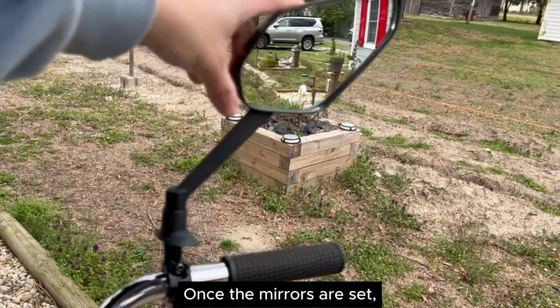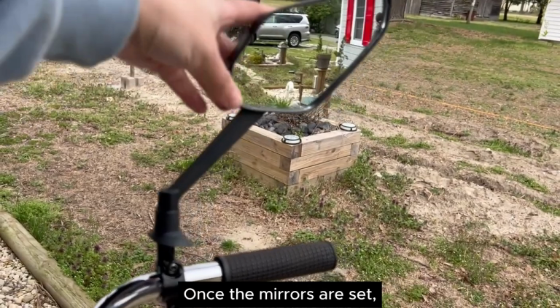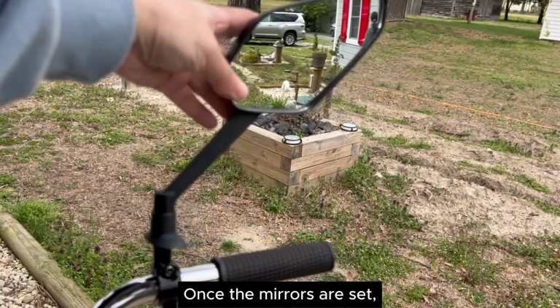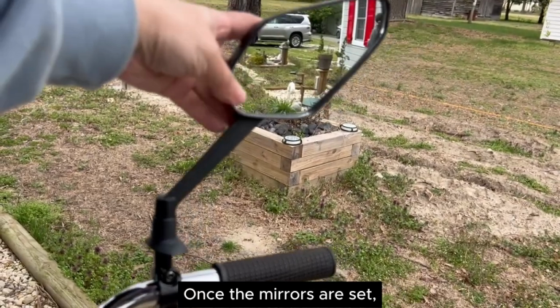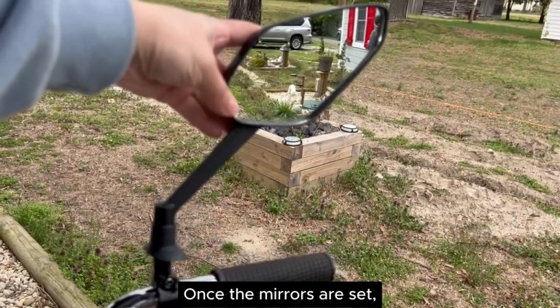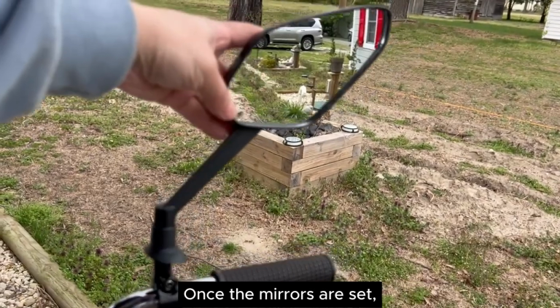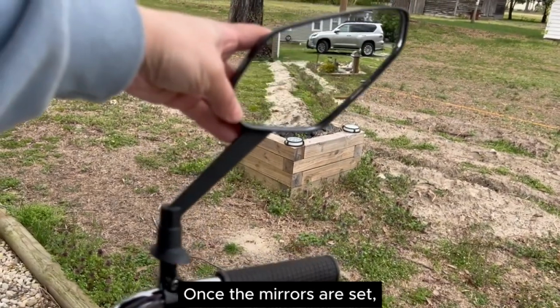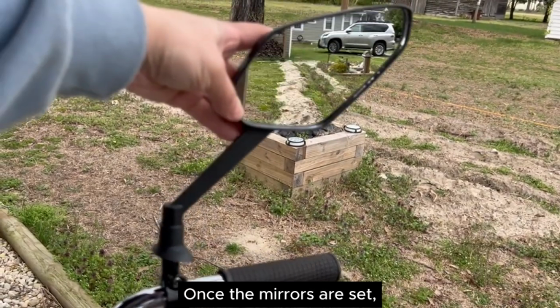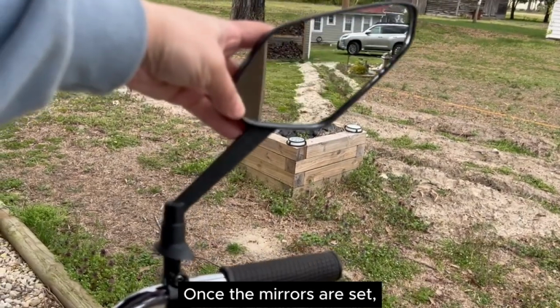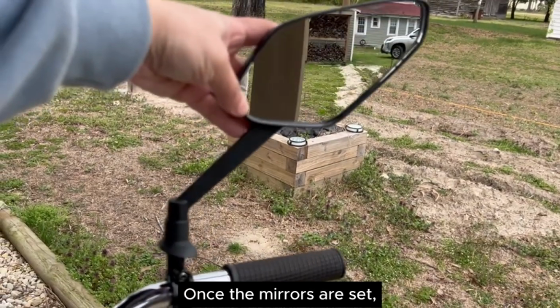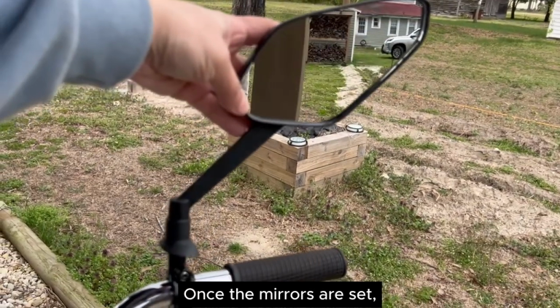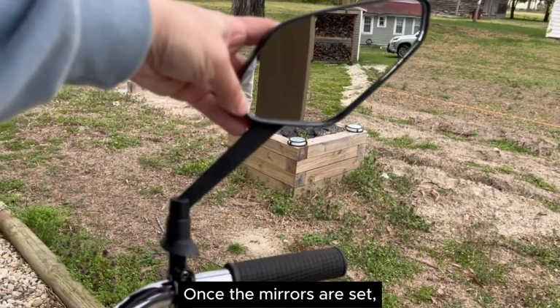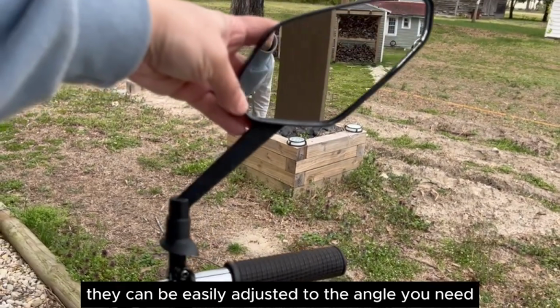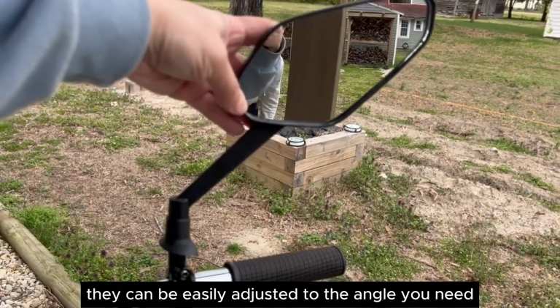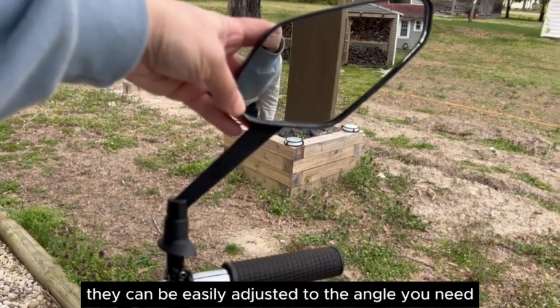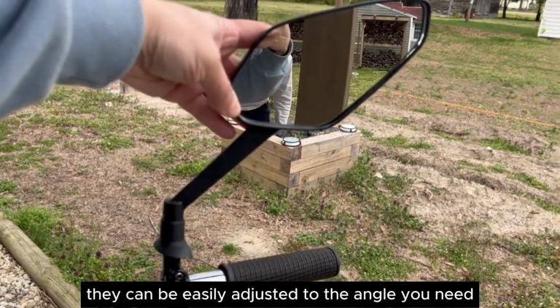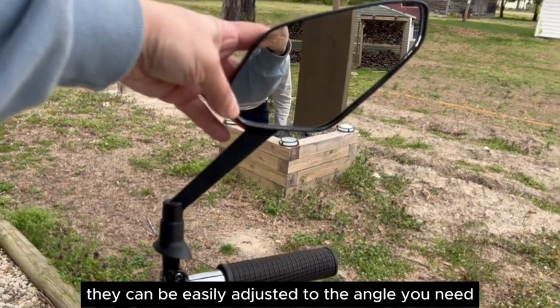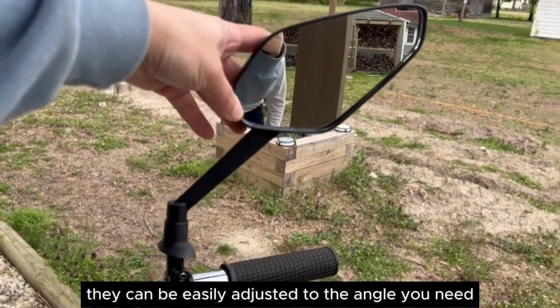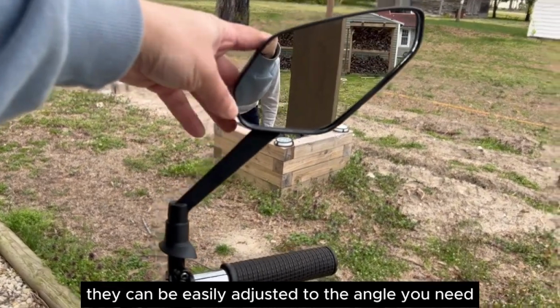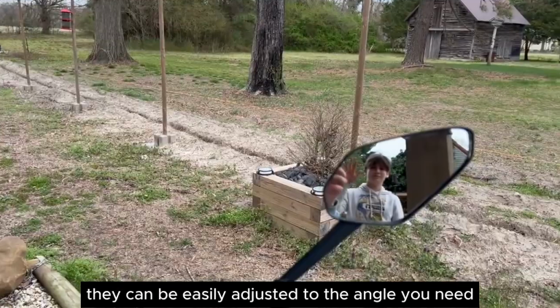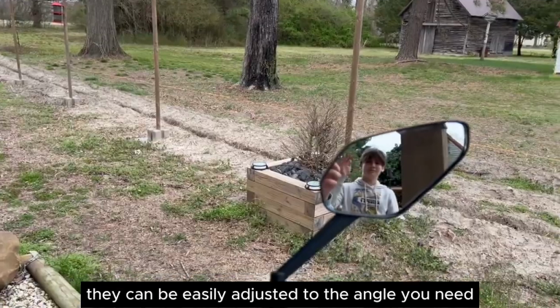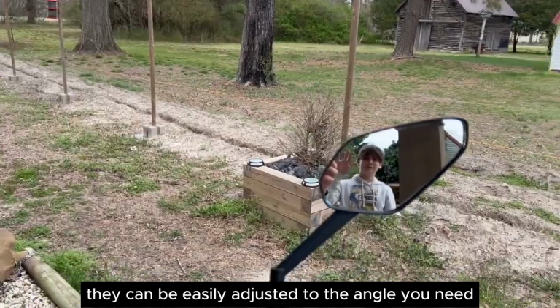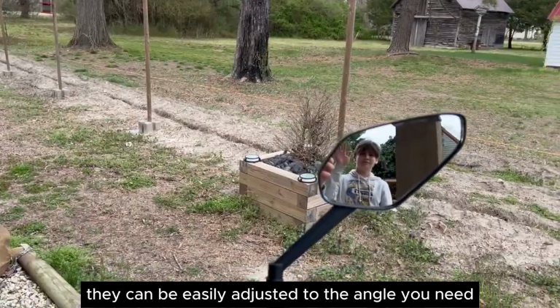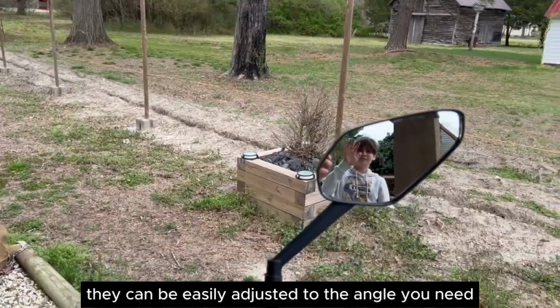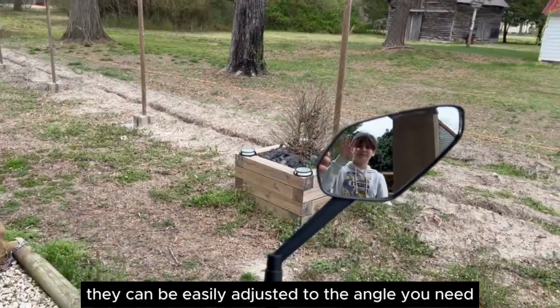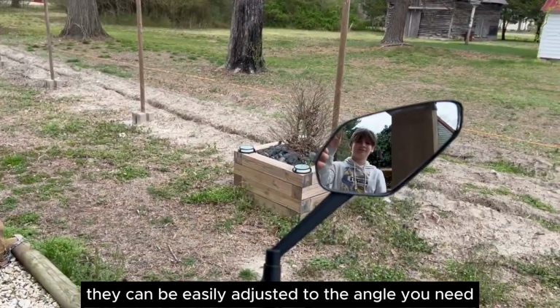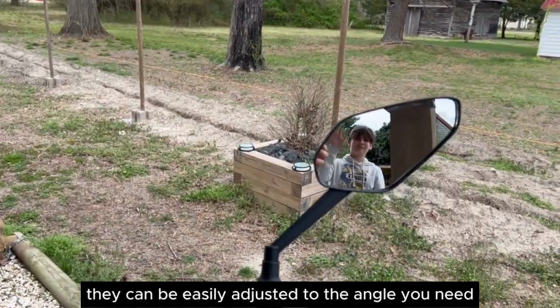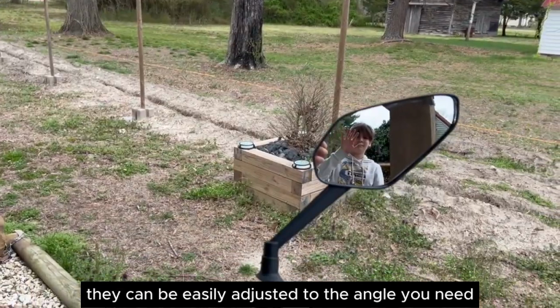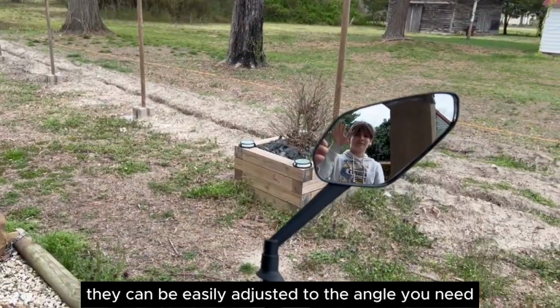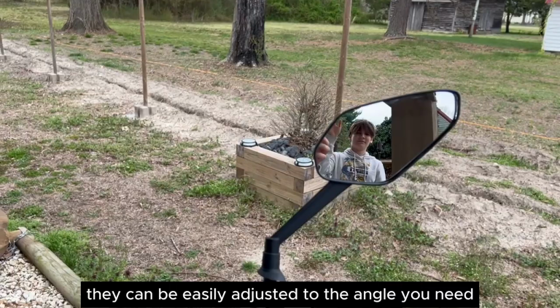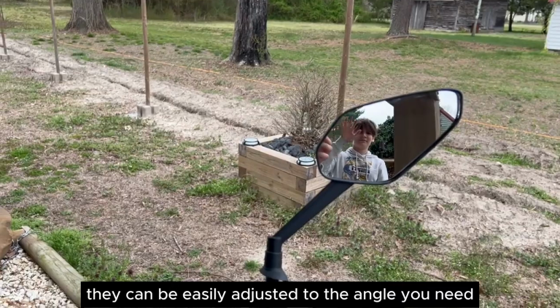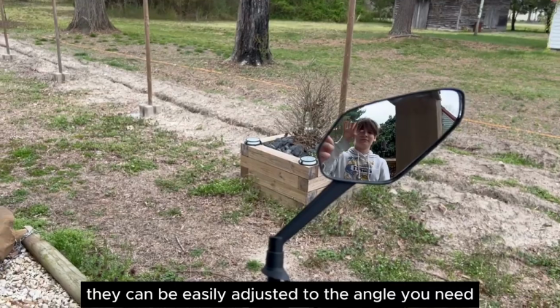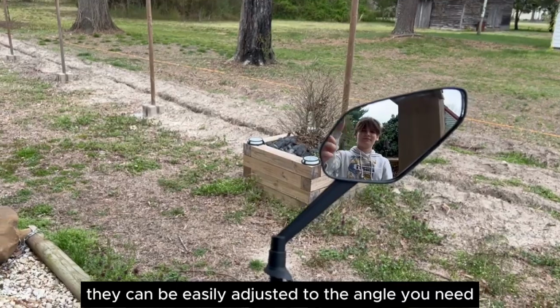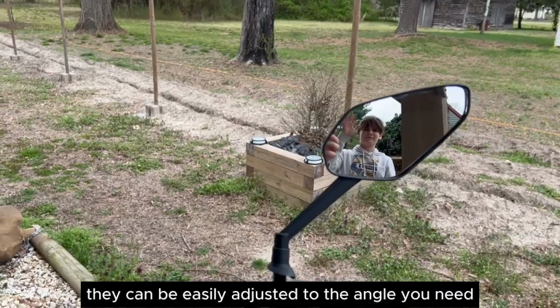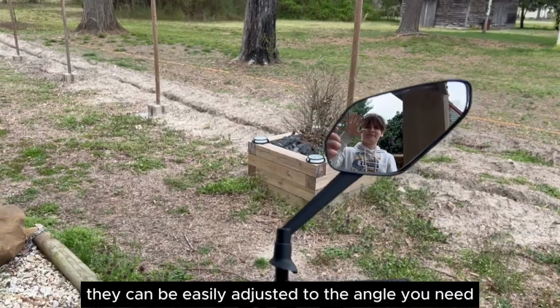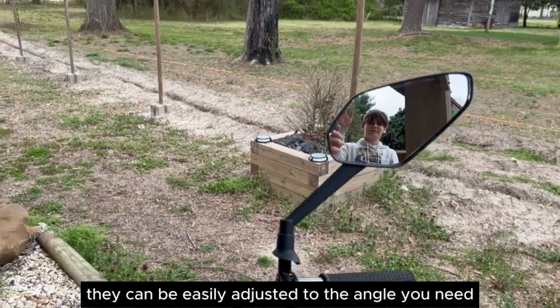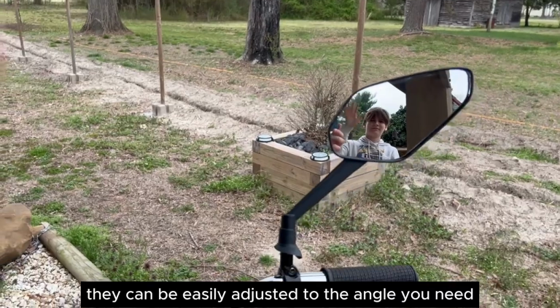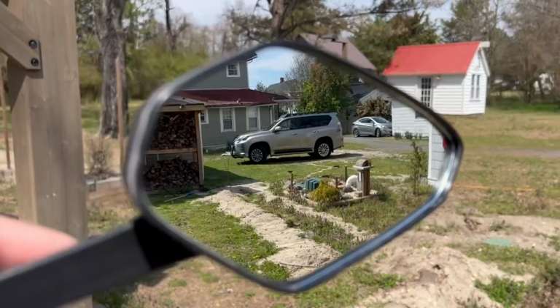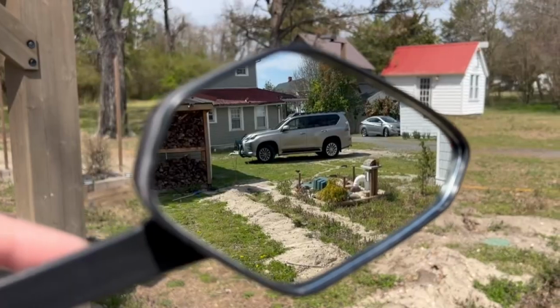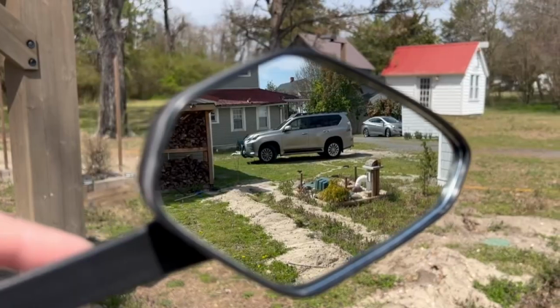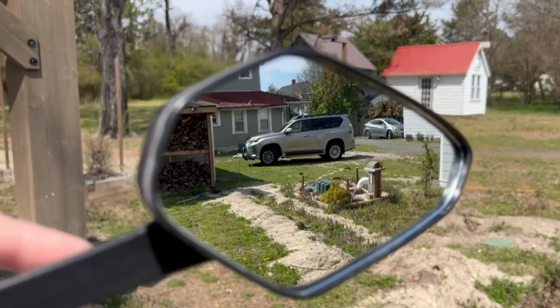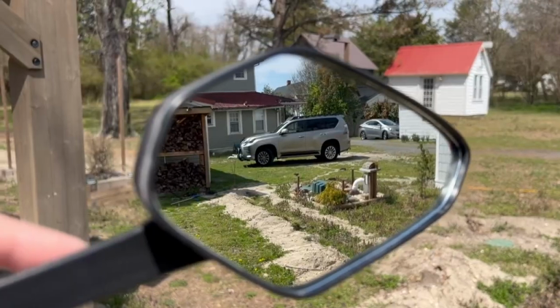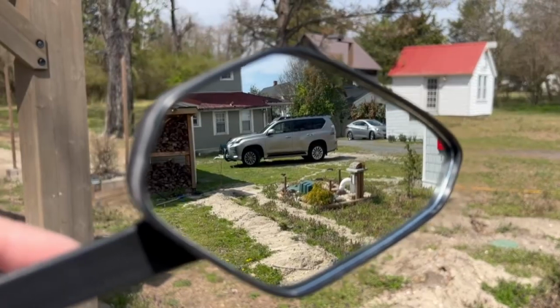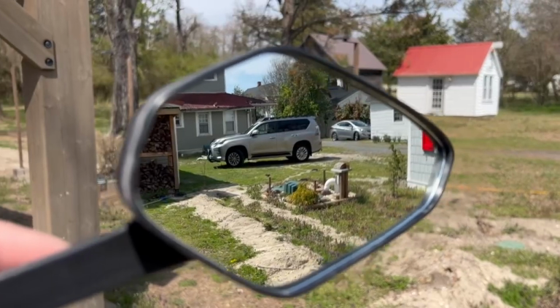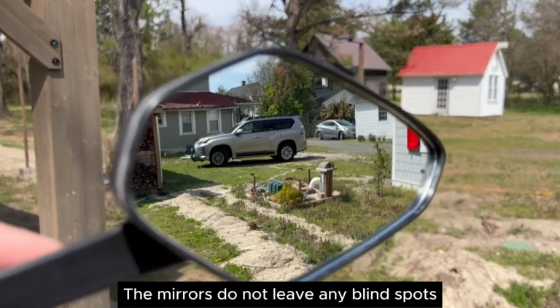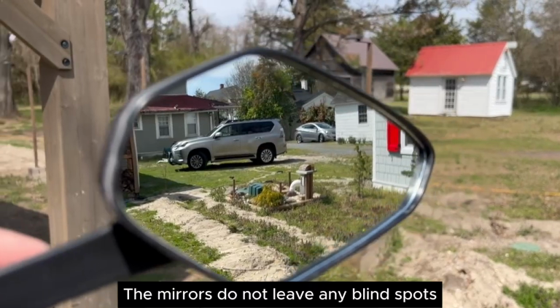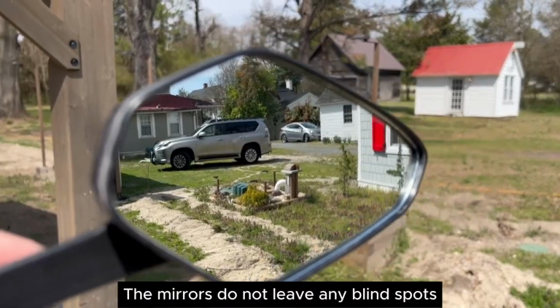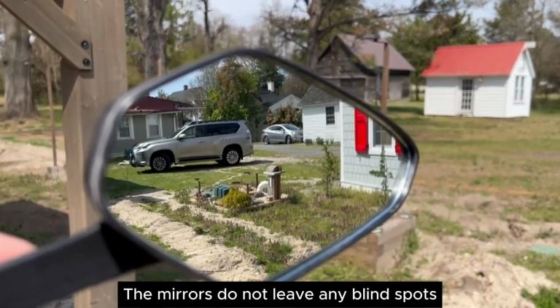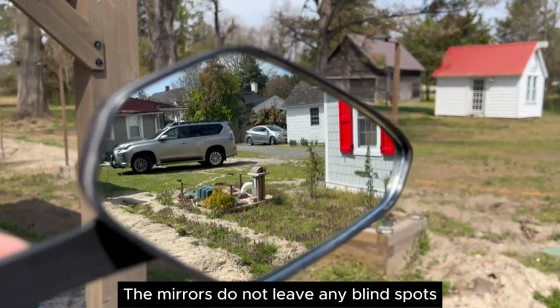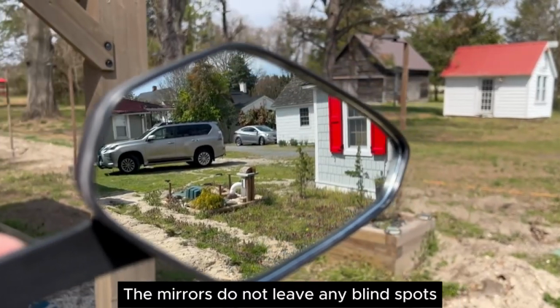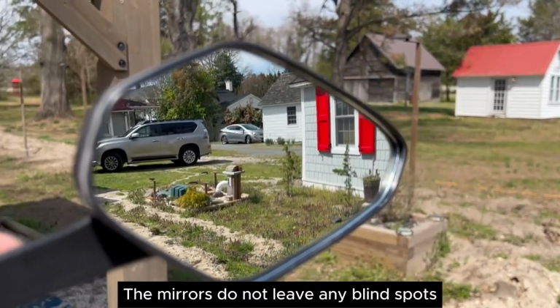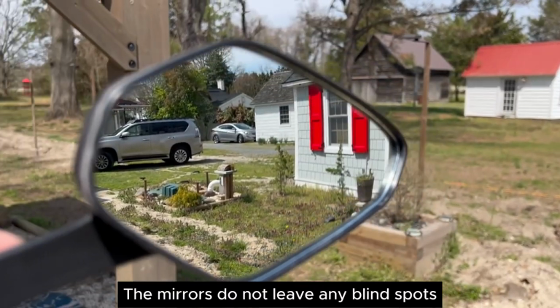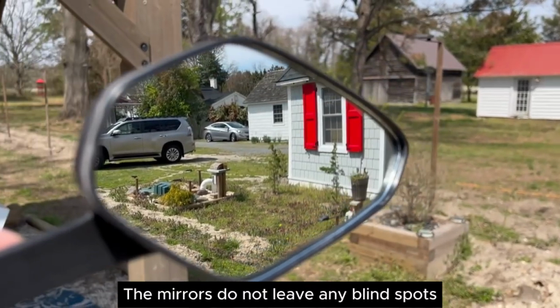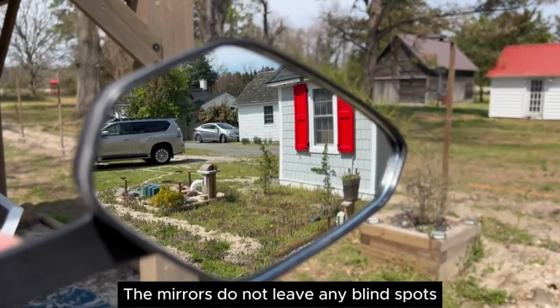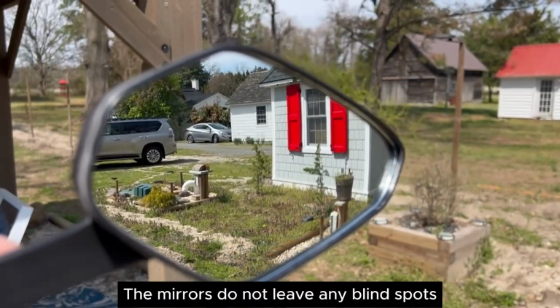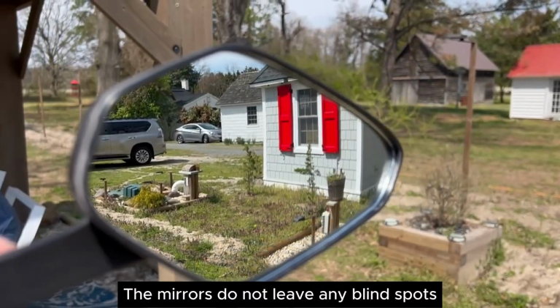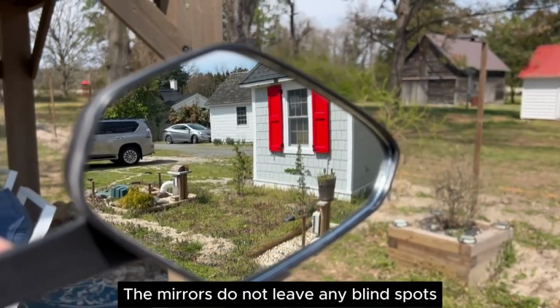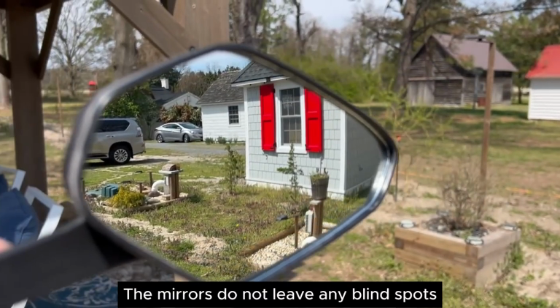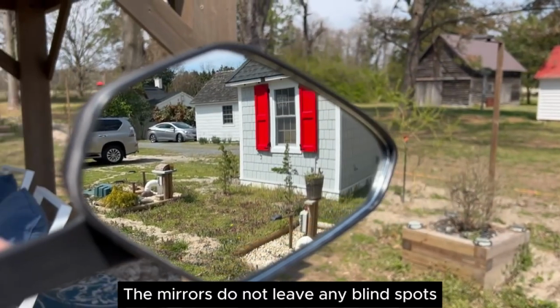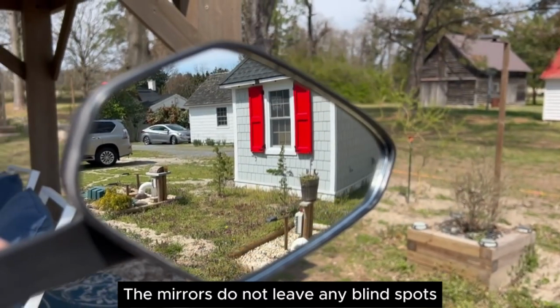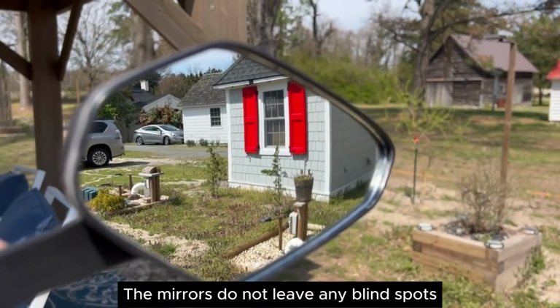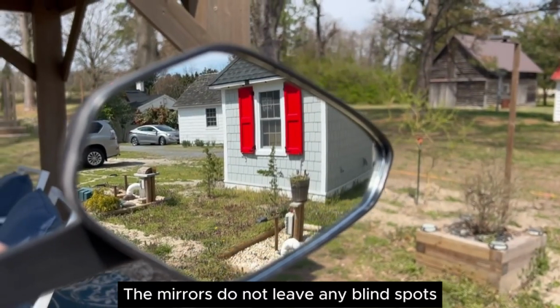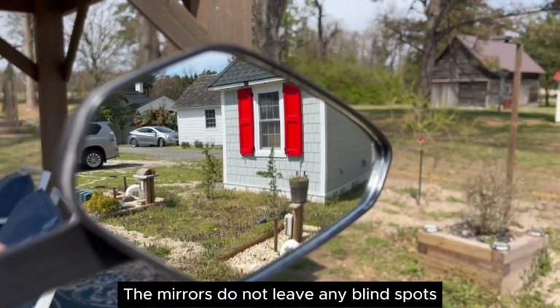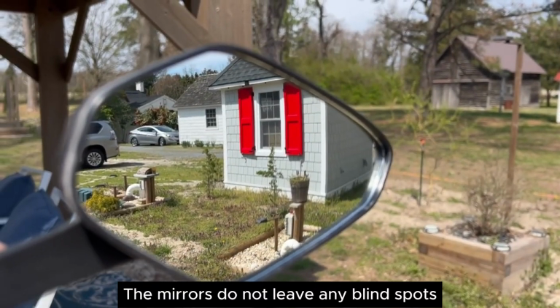Once the mirrors are set, they can be easily adjusted to the angle you need. The mirrors do not leave any blind spots.